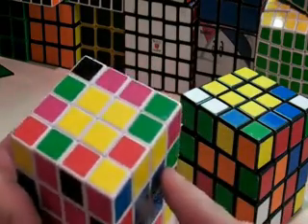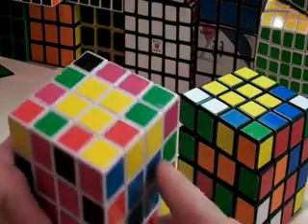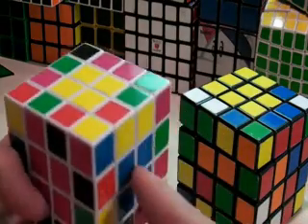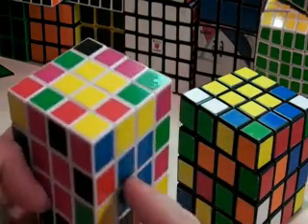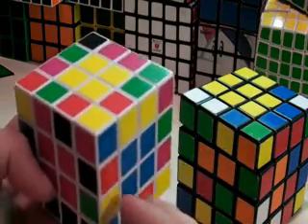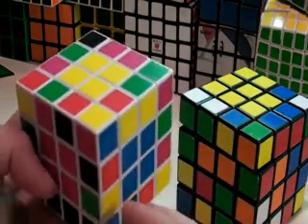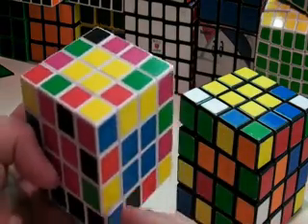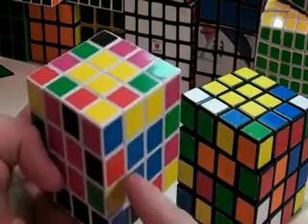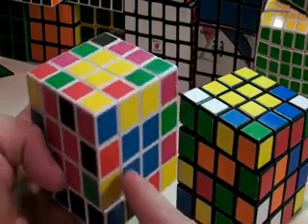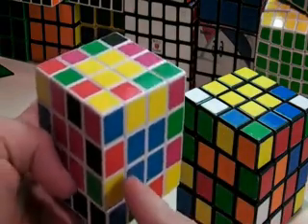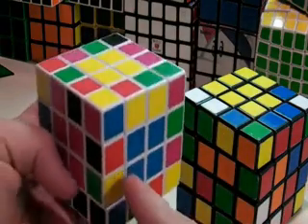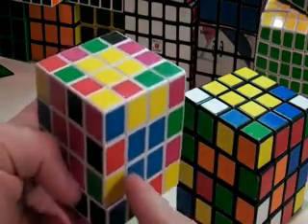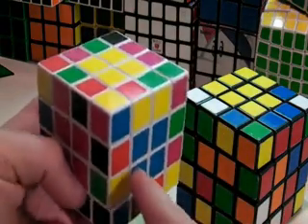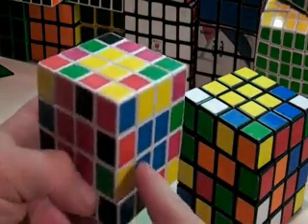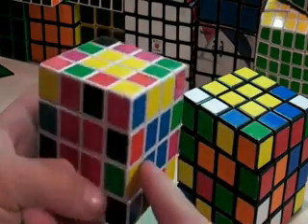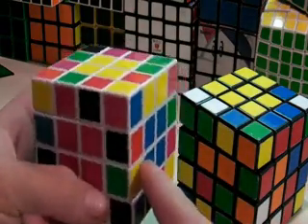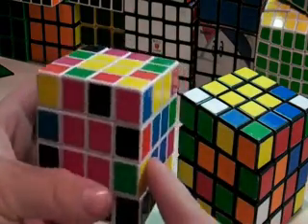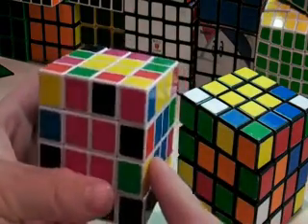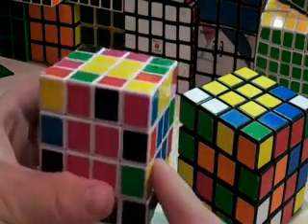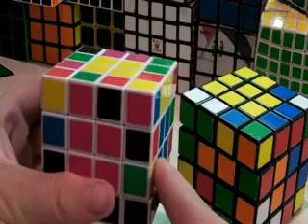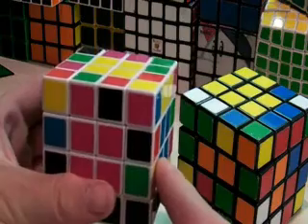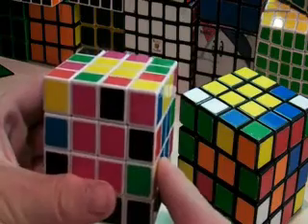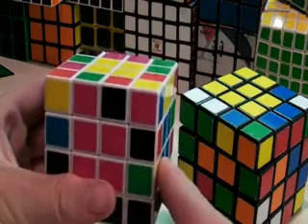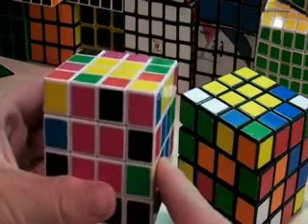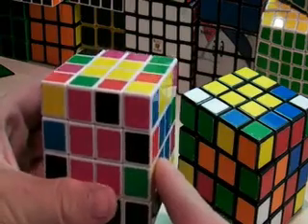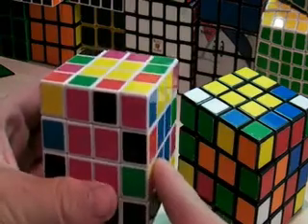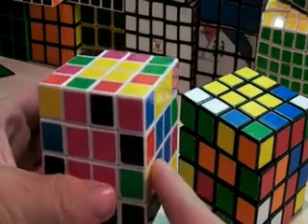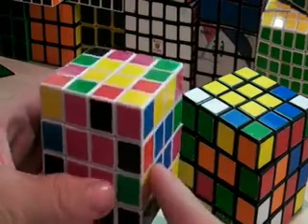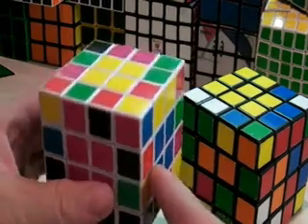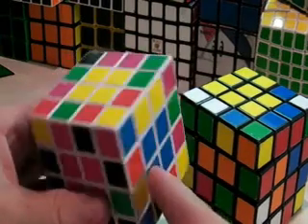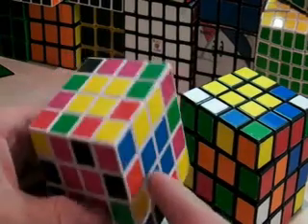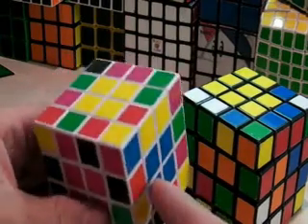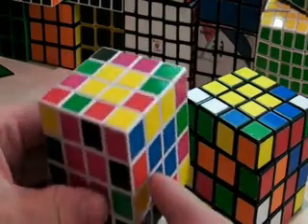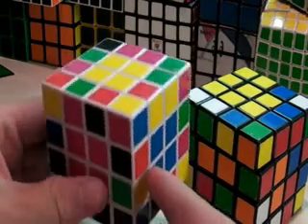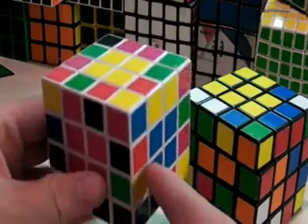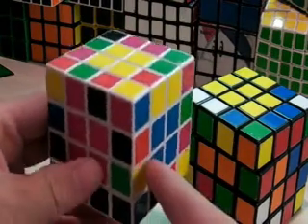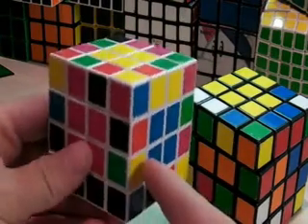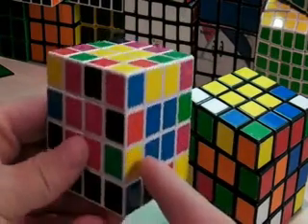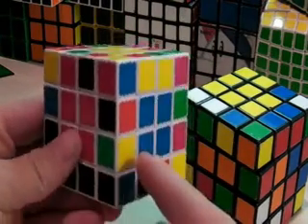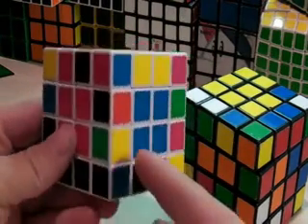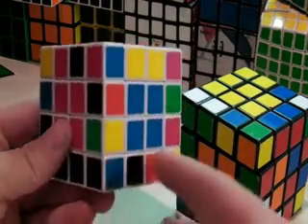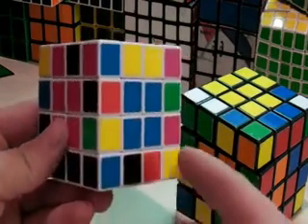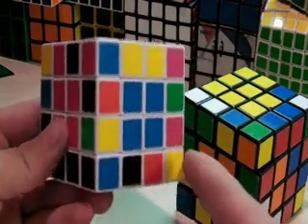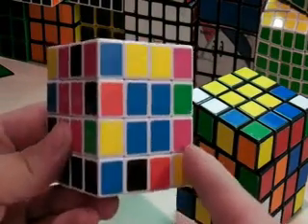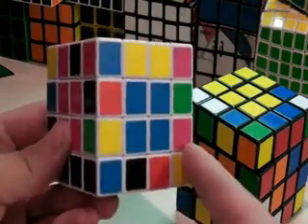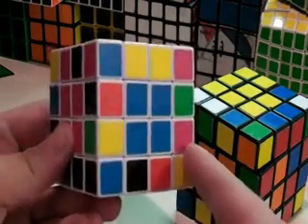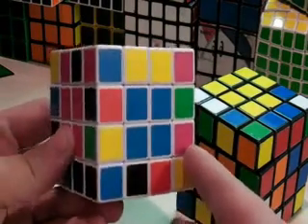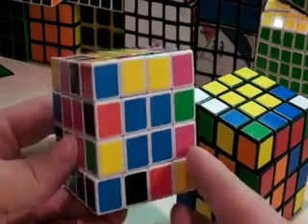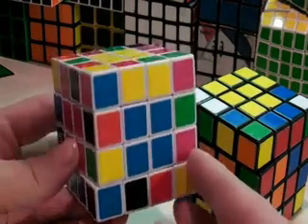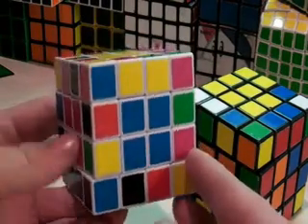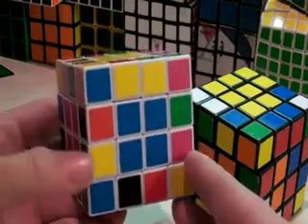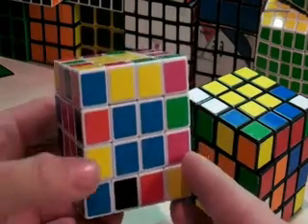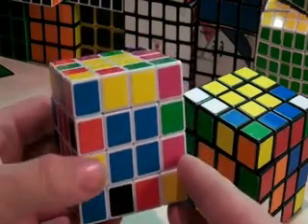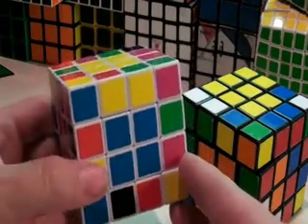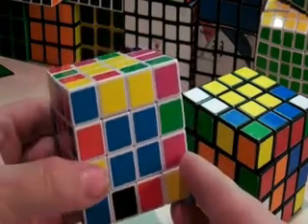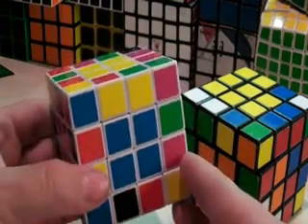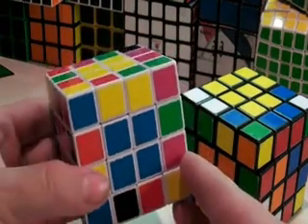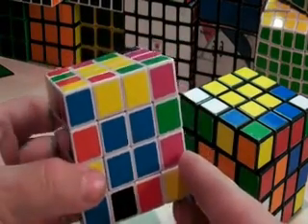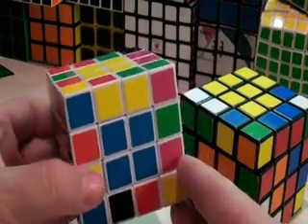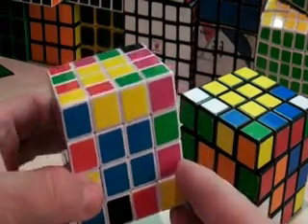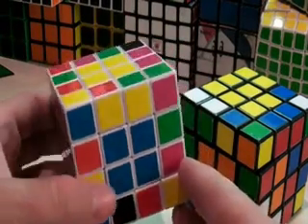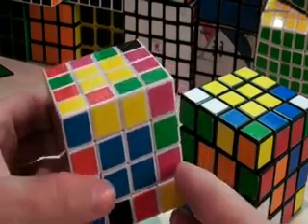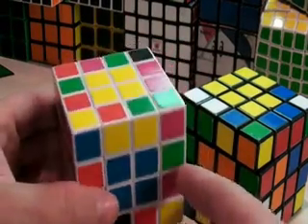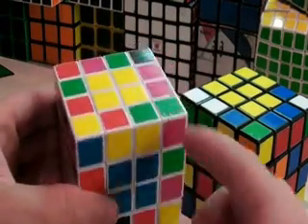And there you have your centers on your 4x4 cube. Now if you click the link in the description, you'll be taken to the next step, which is solving eight of your edge pairs.